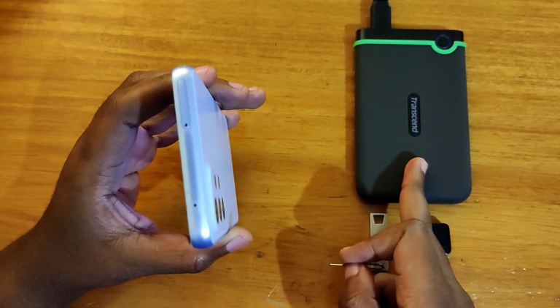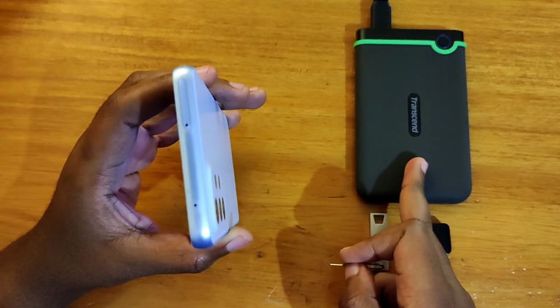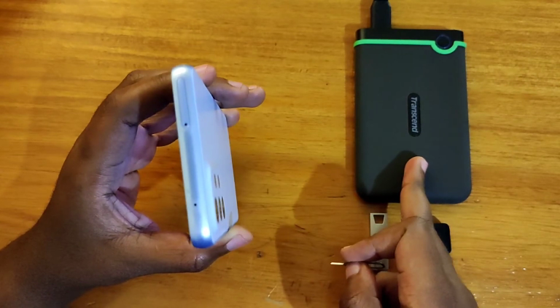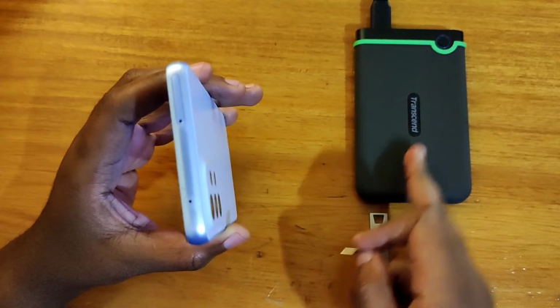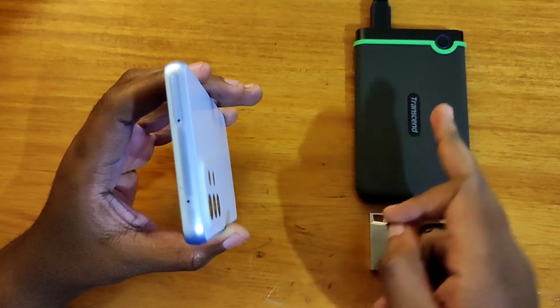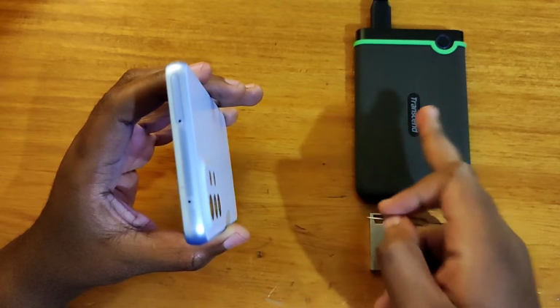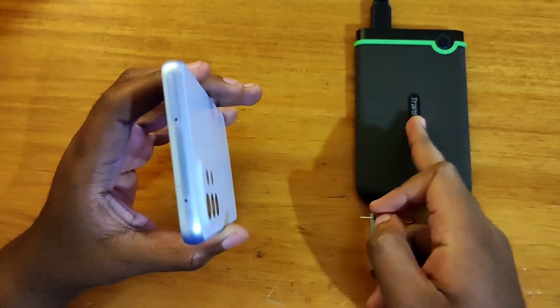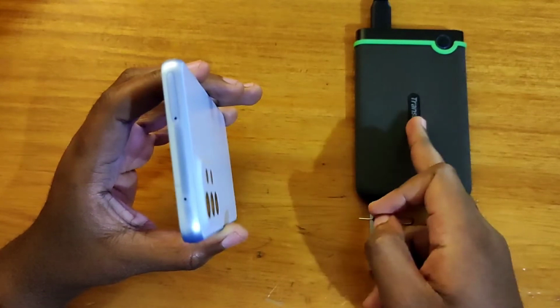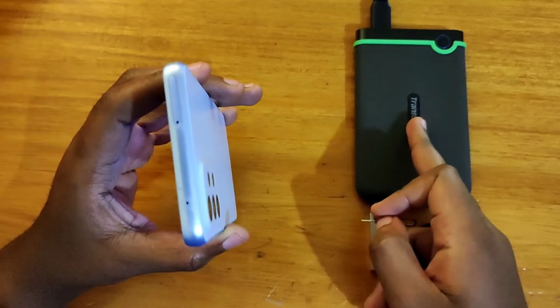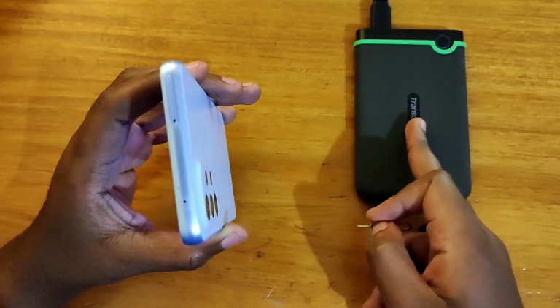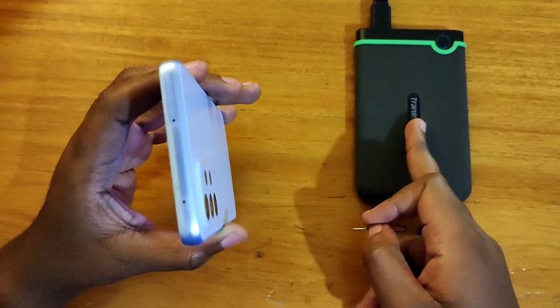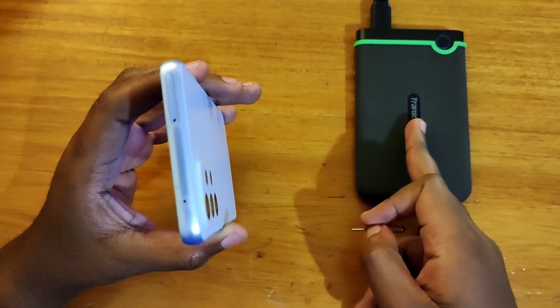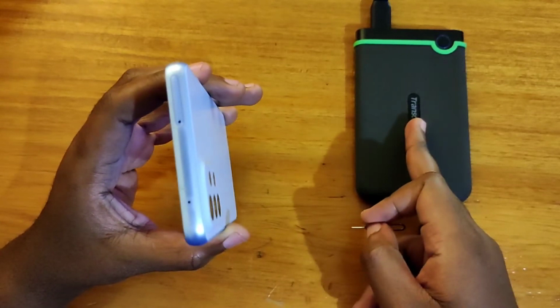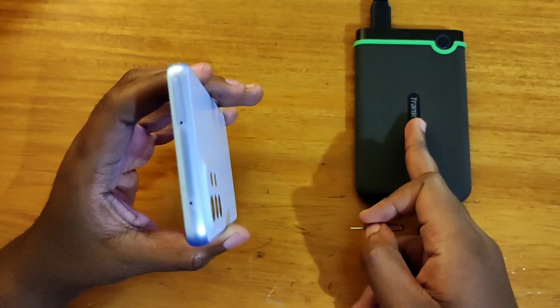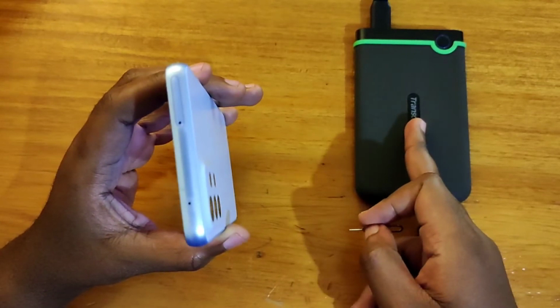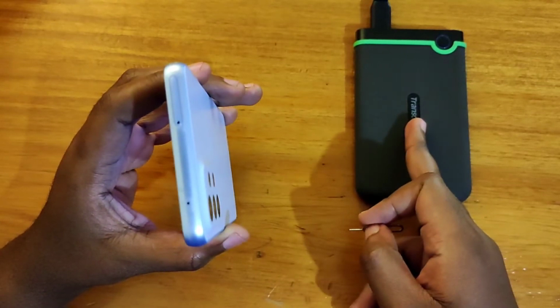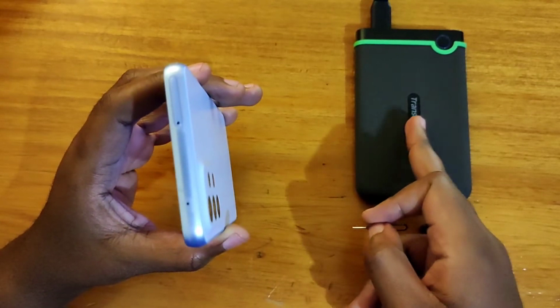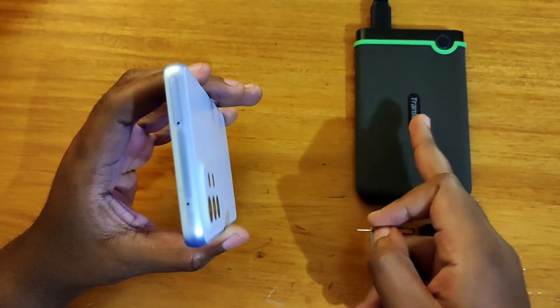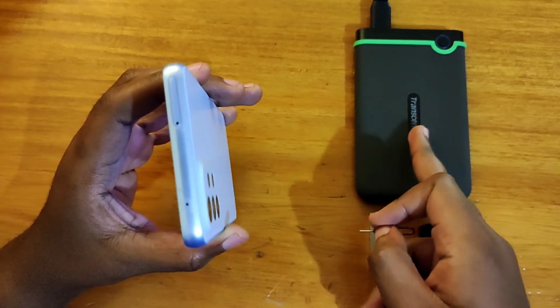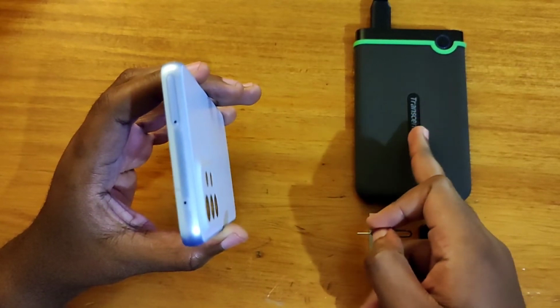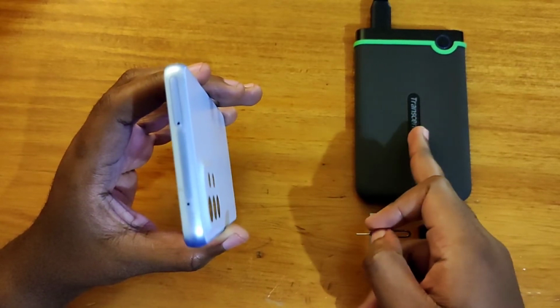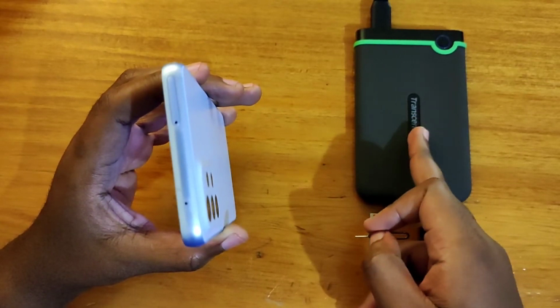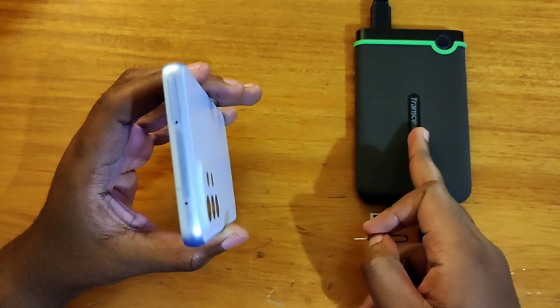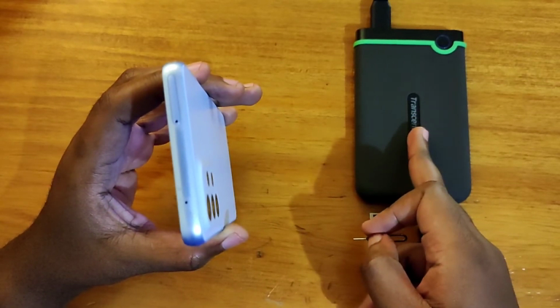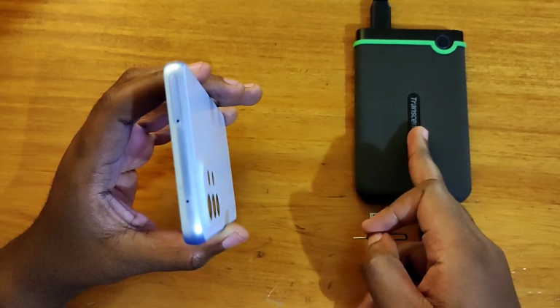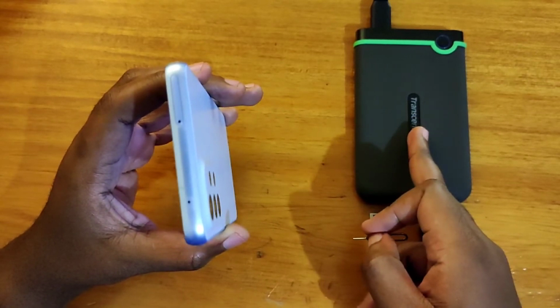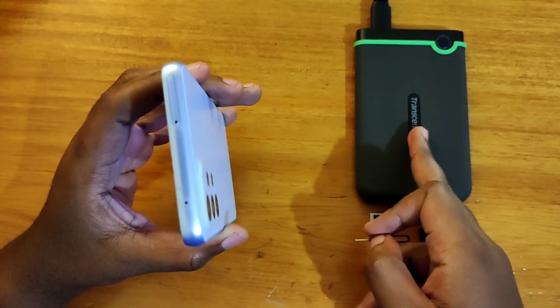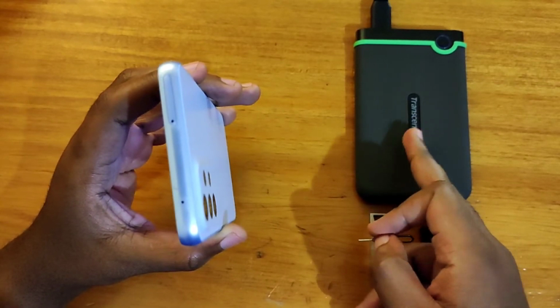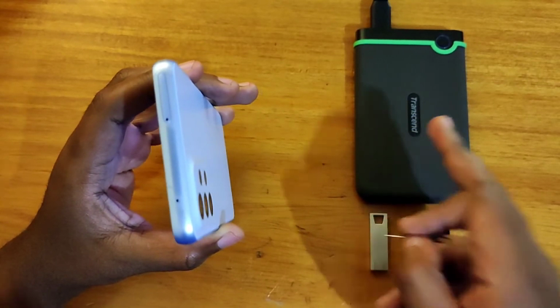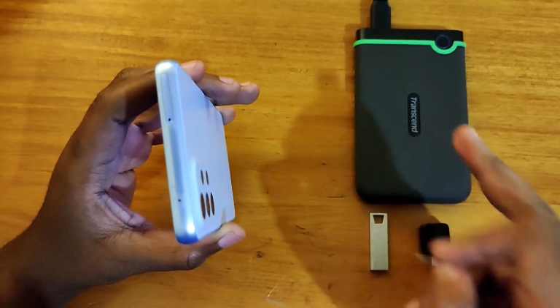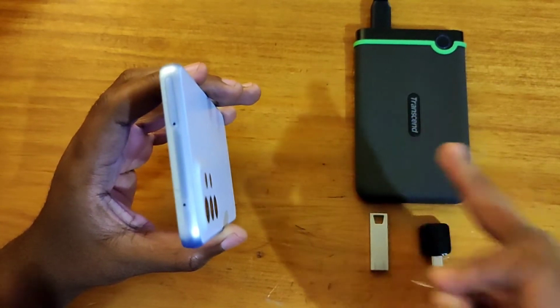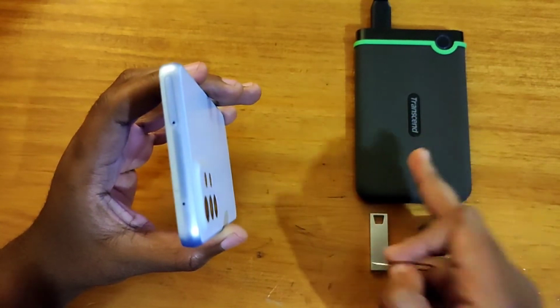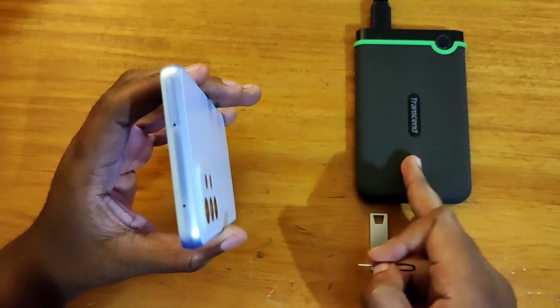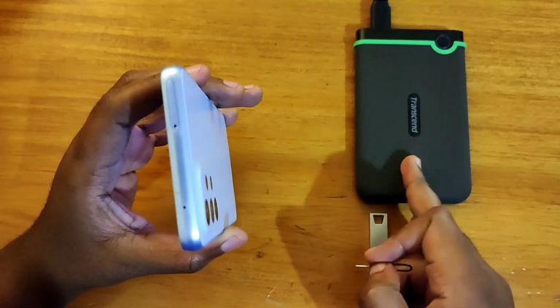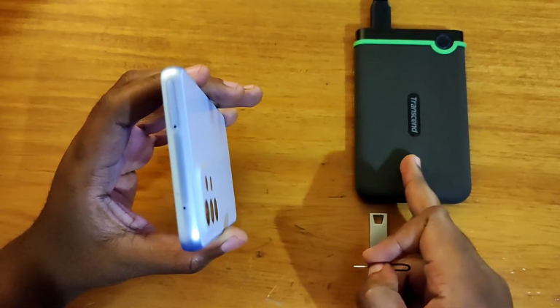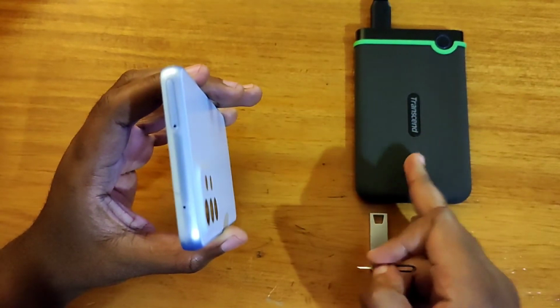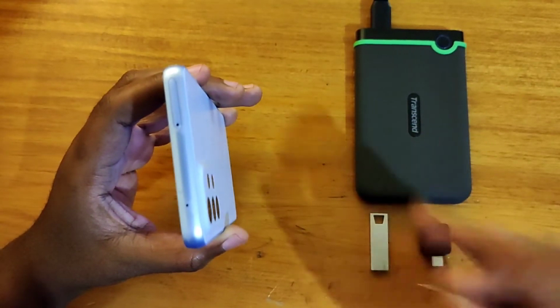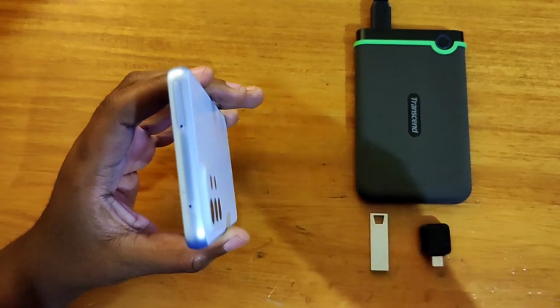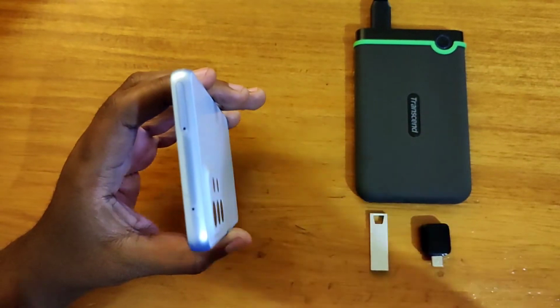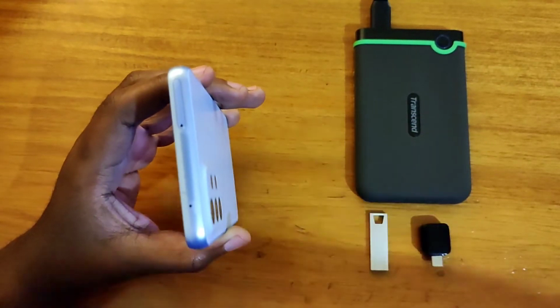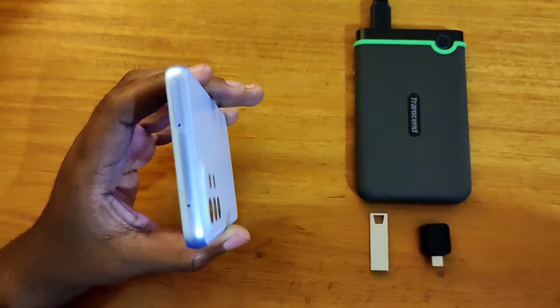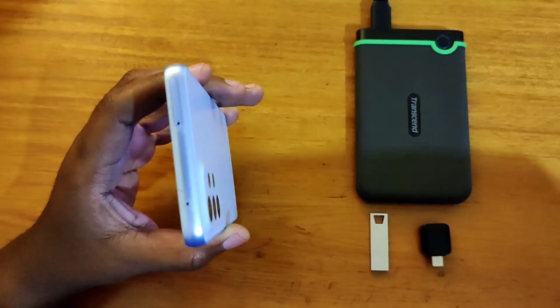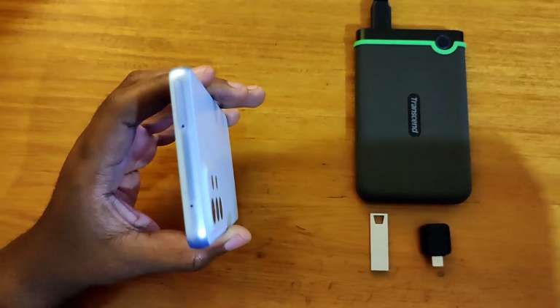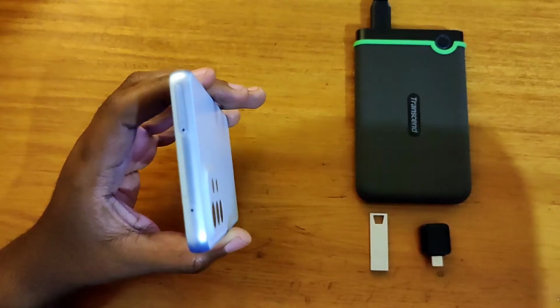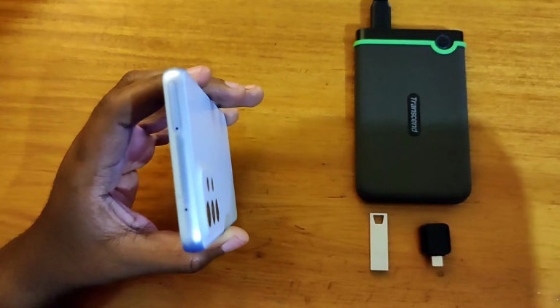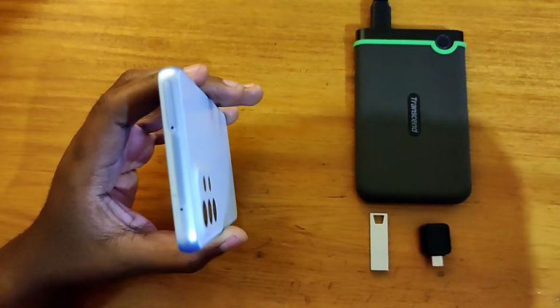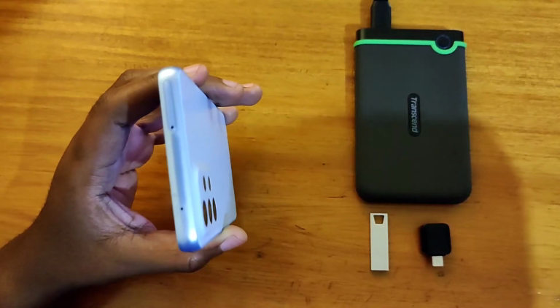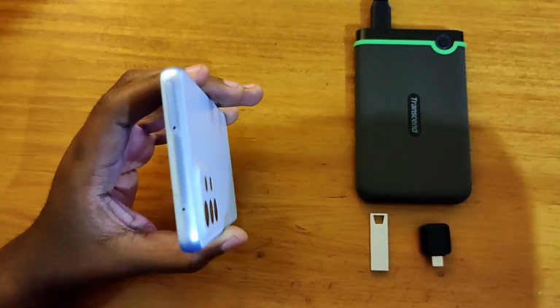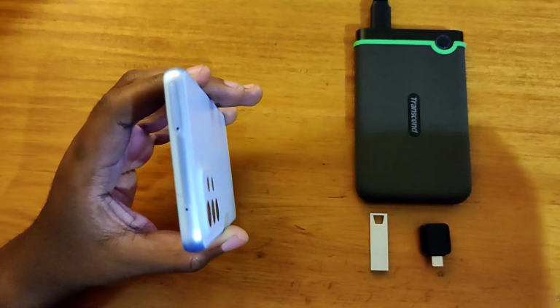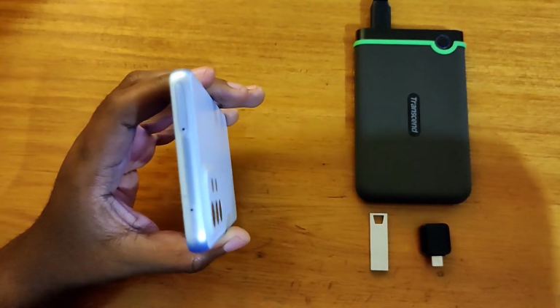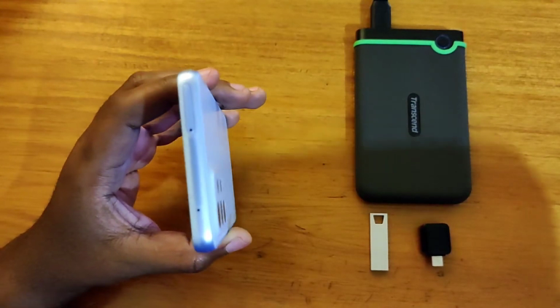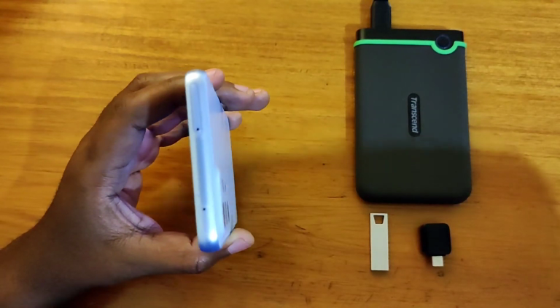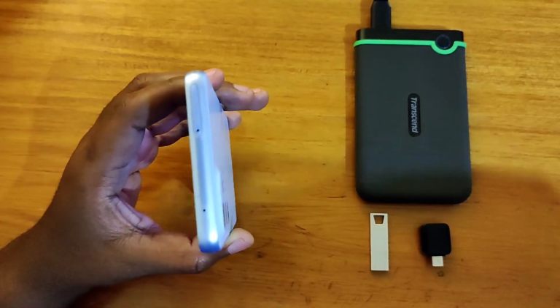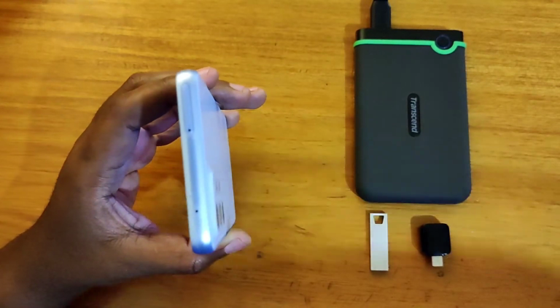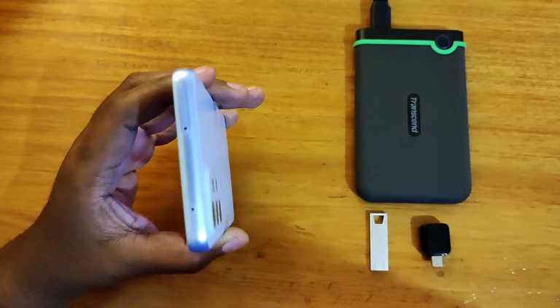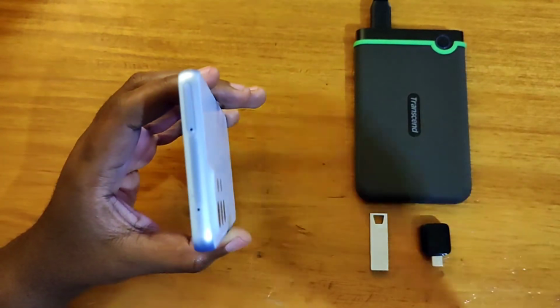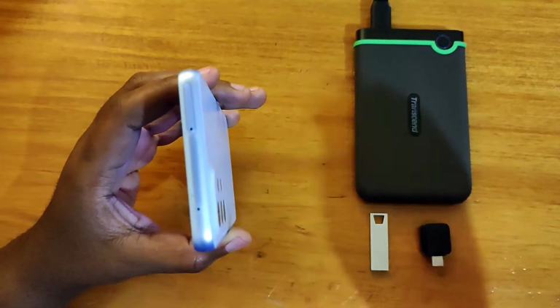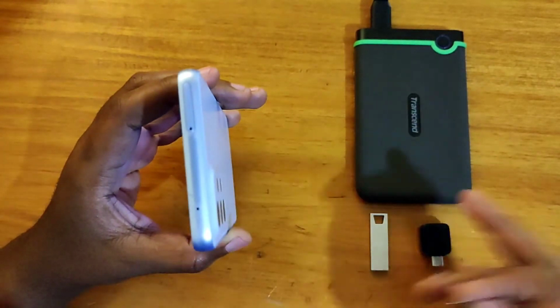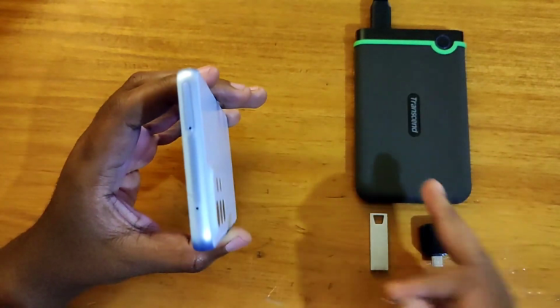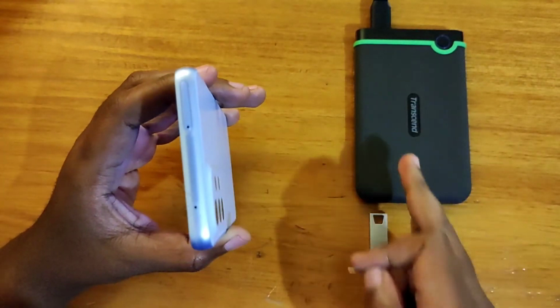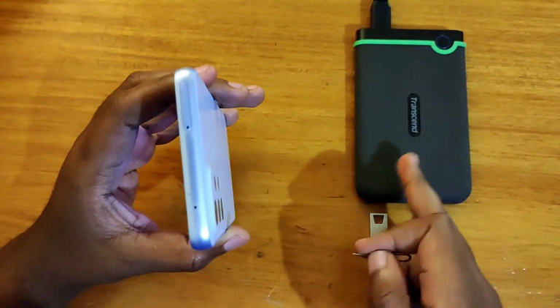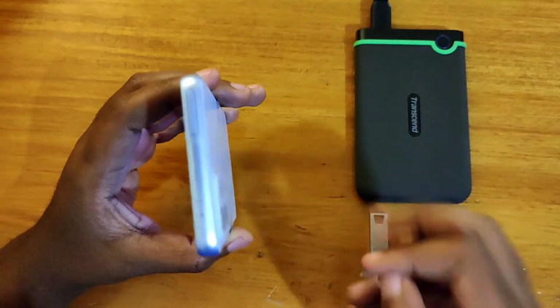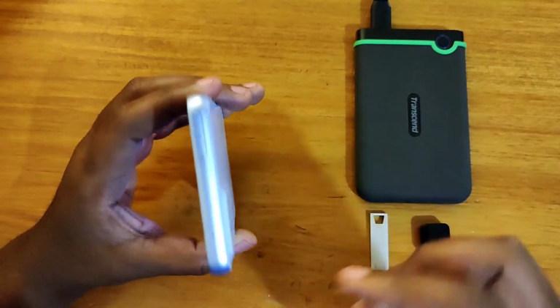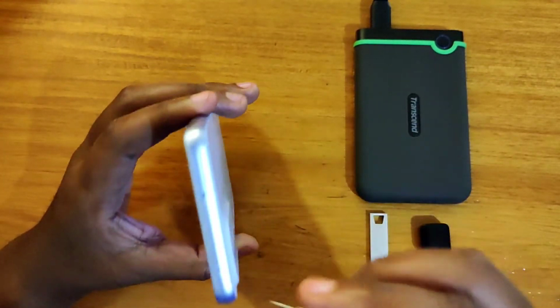This is a one terabyte hard drive — HDD, yeah, so this is not a solid state, it's a good old HDD.